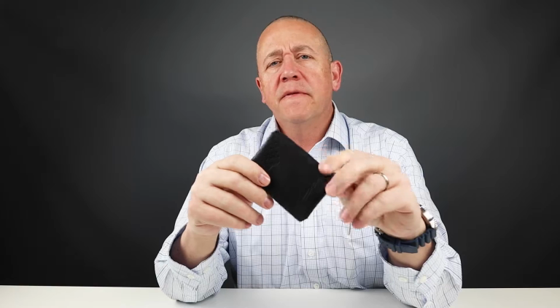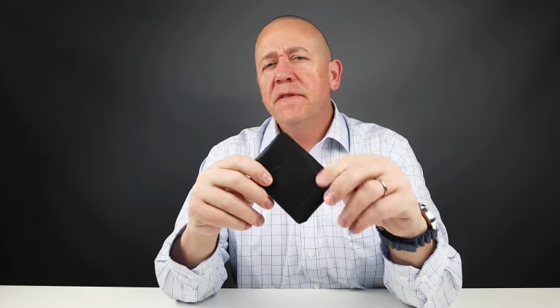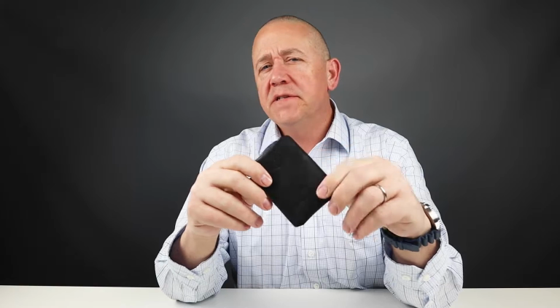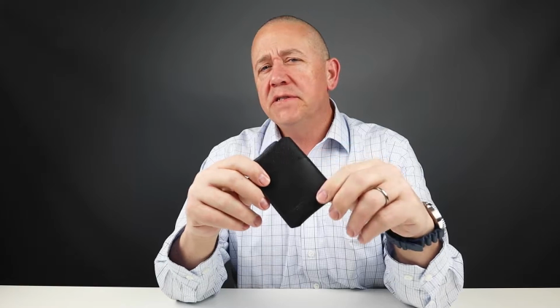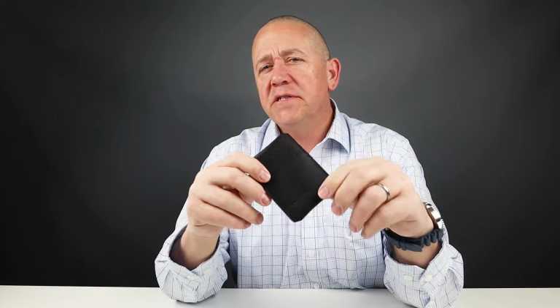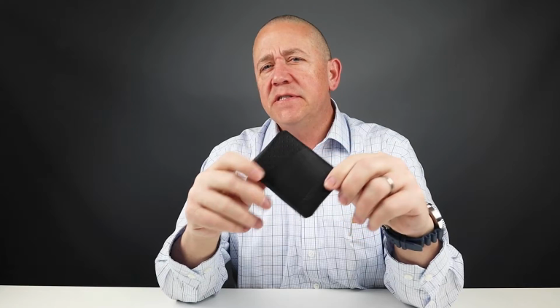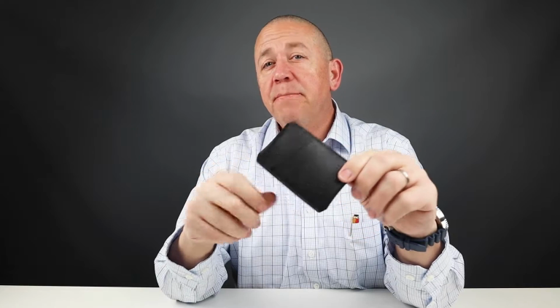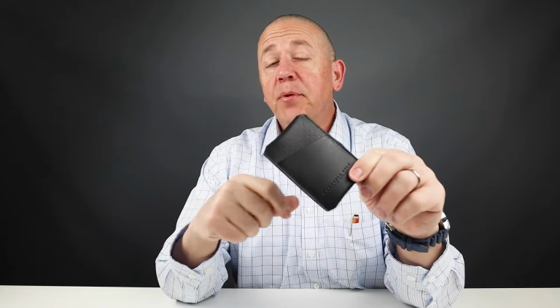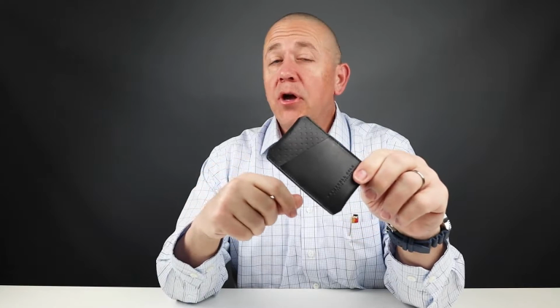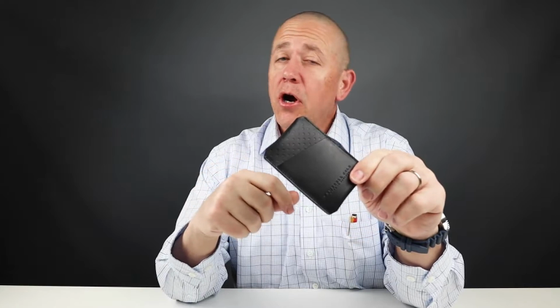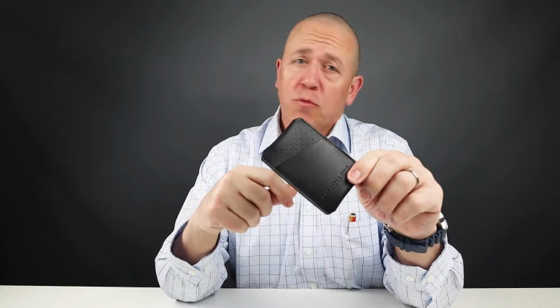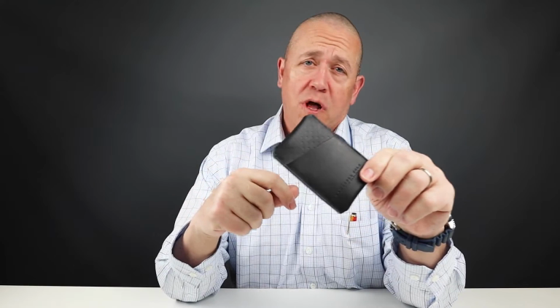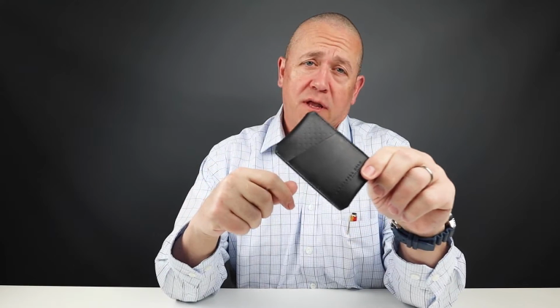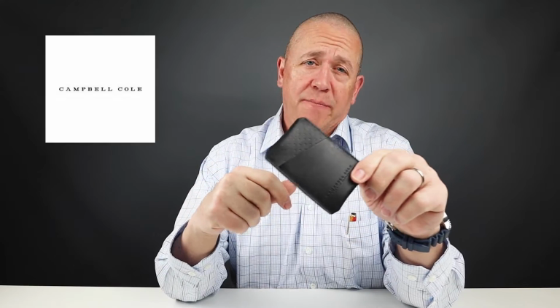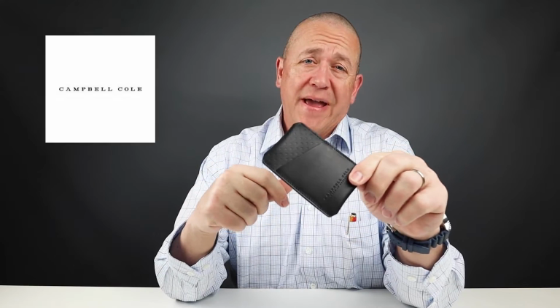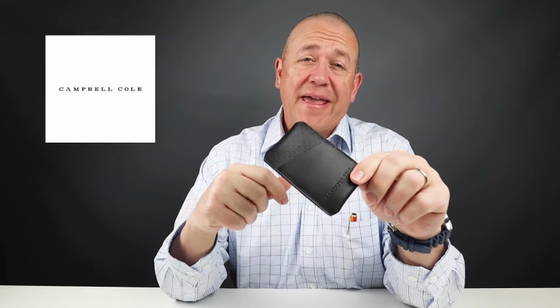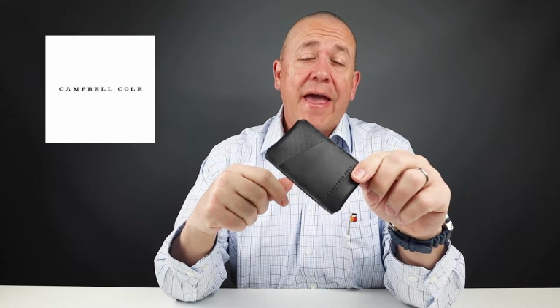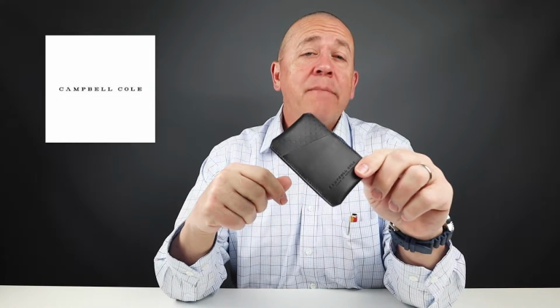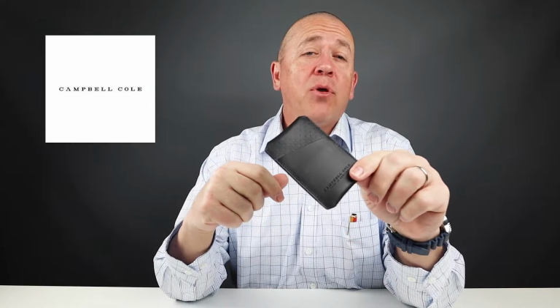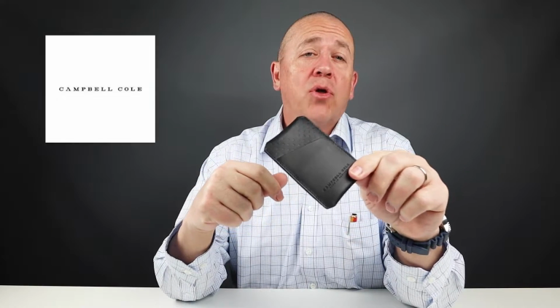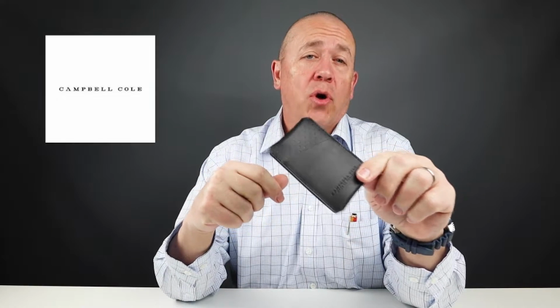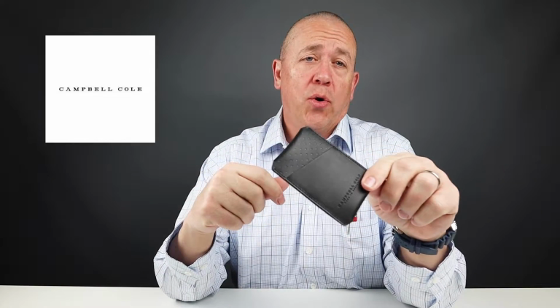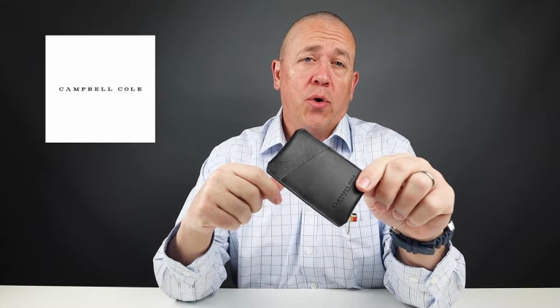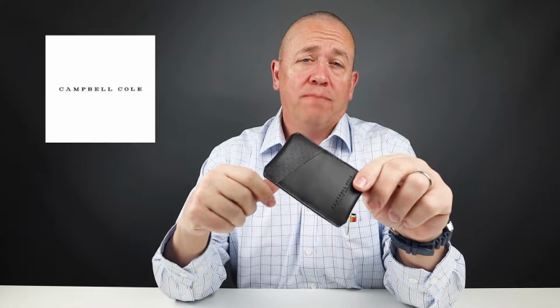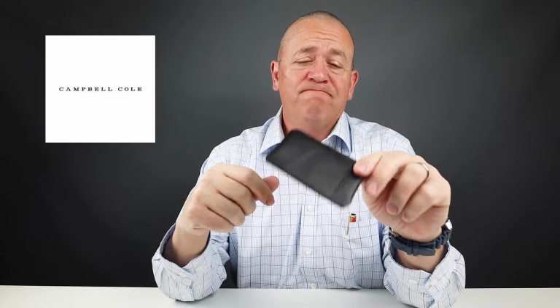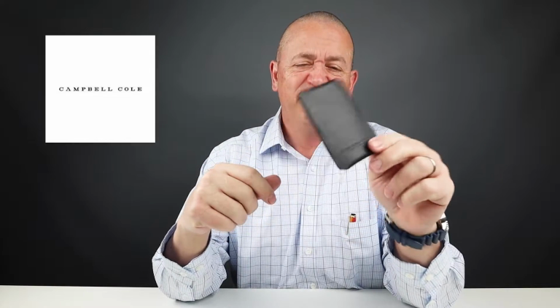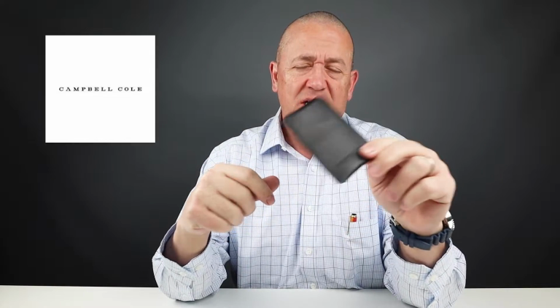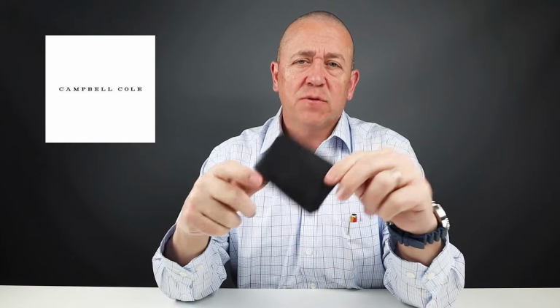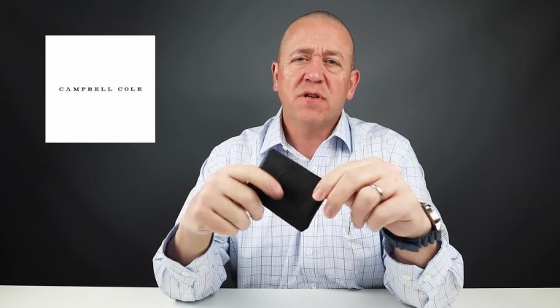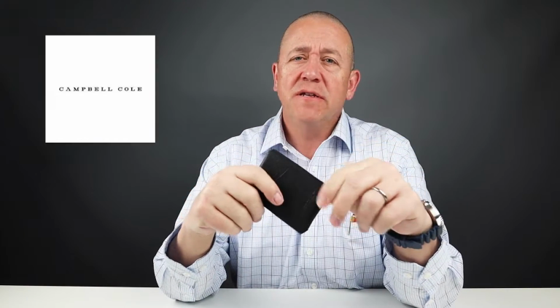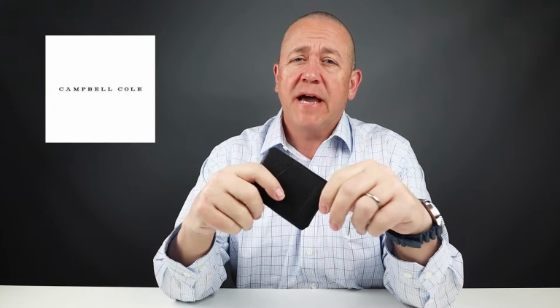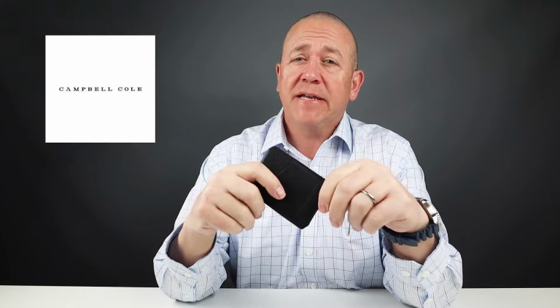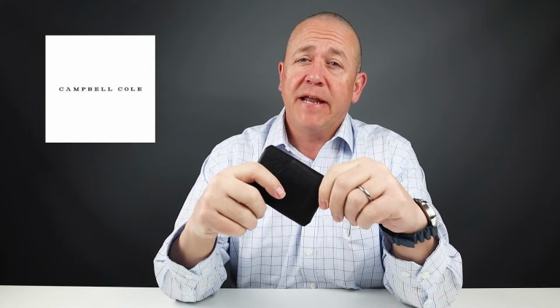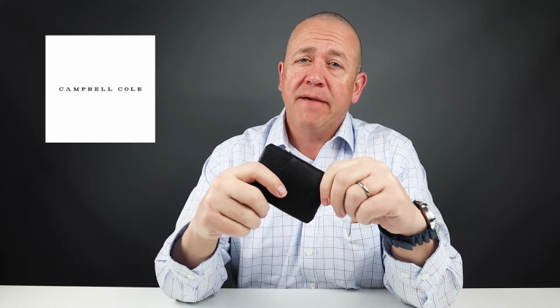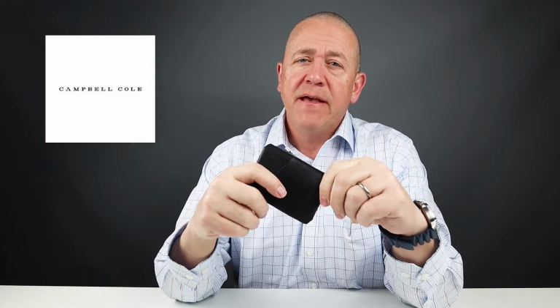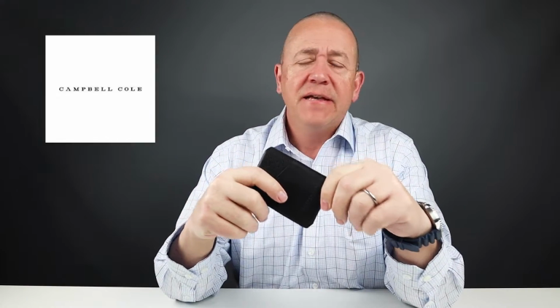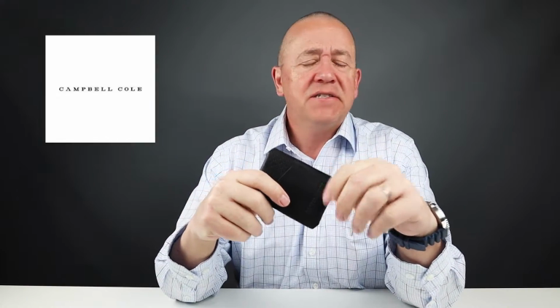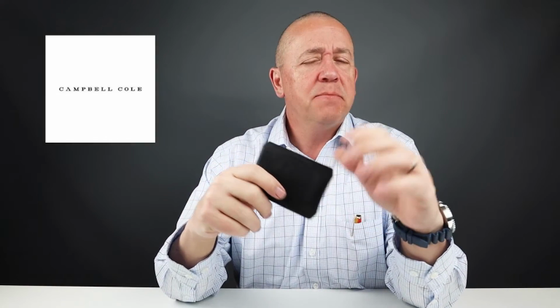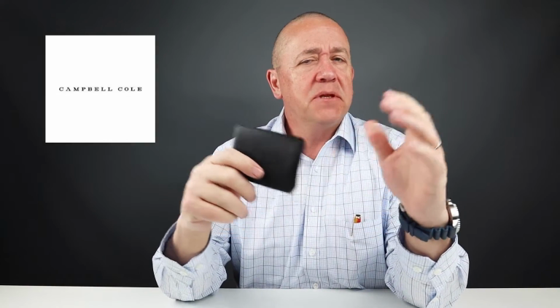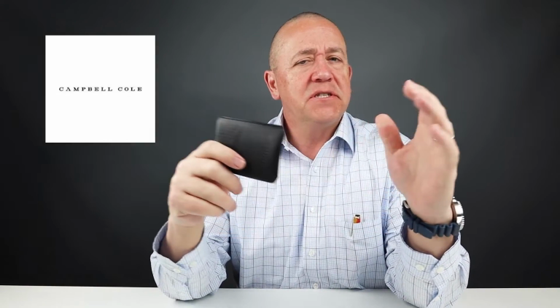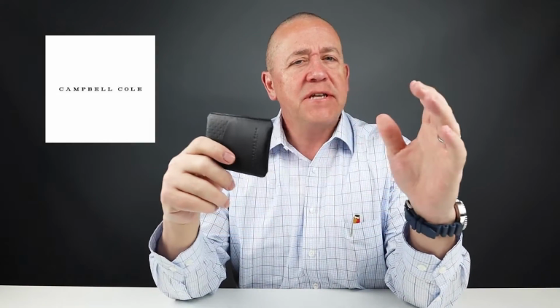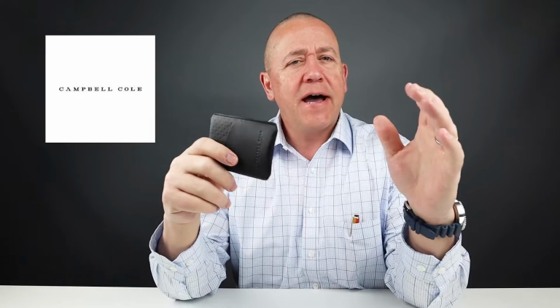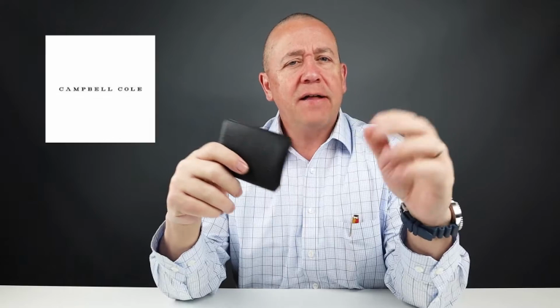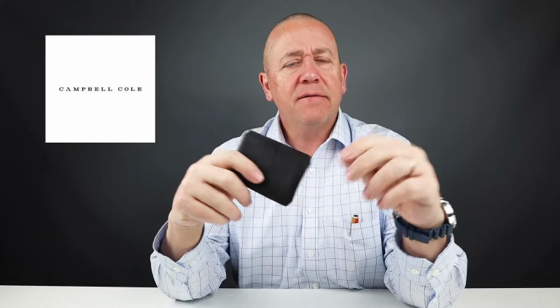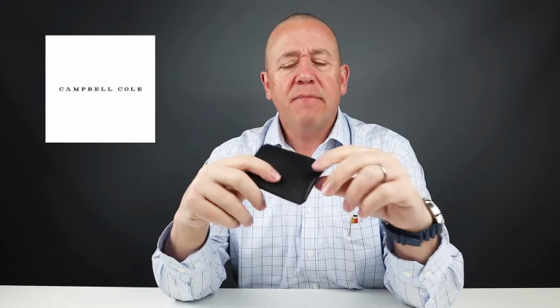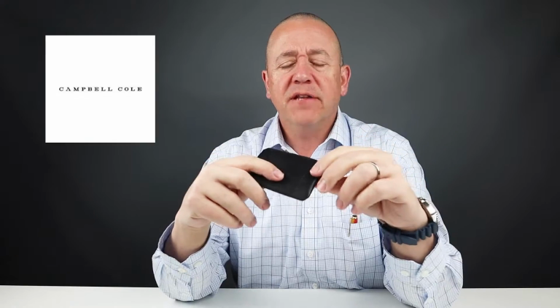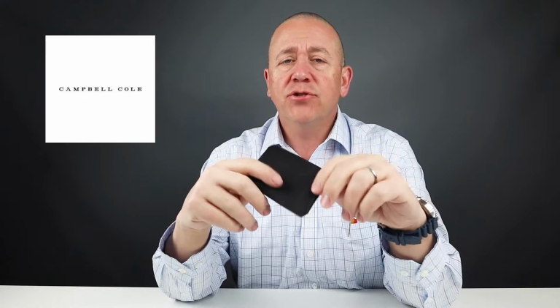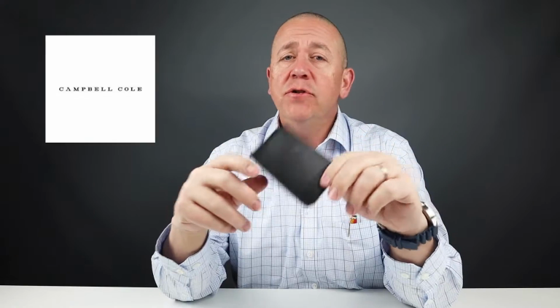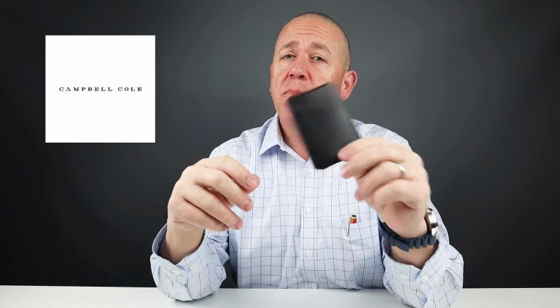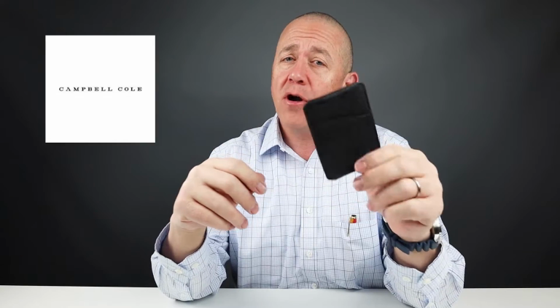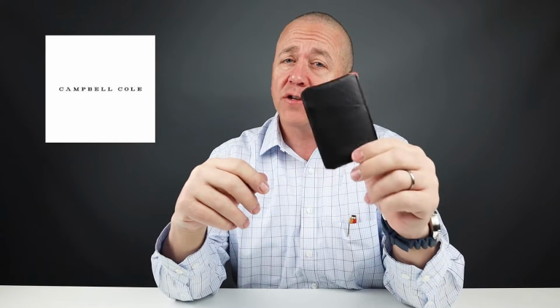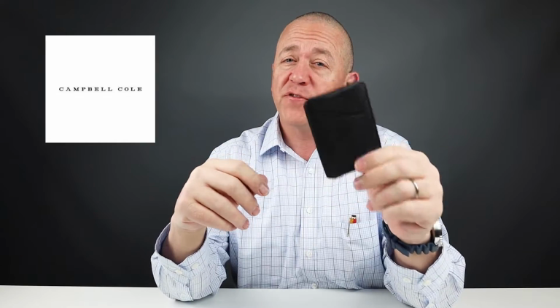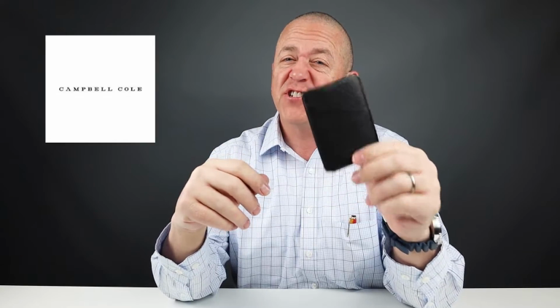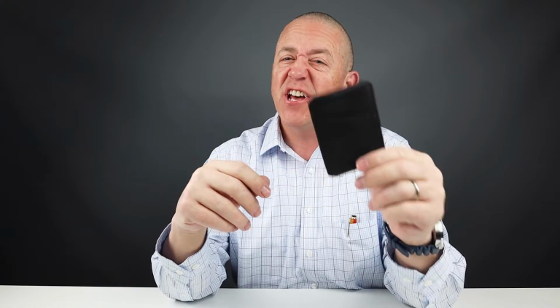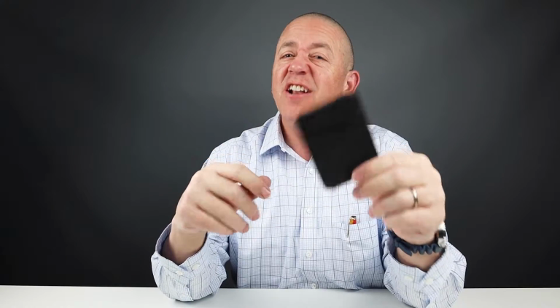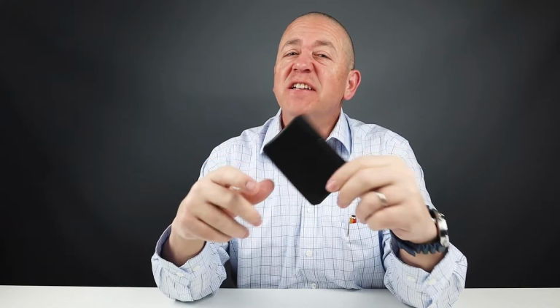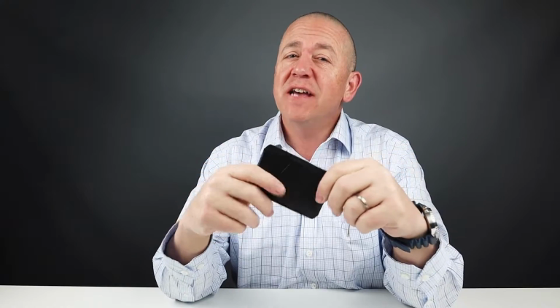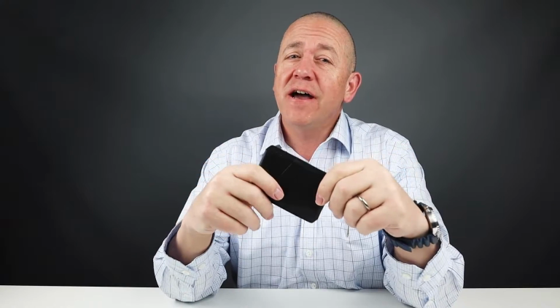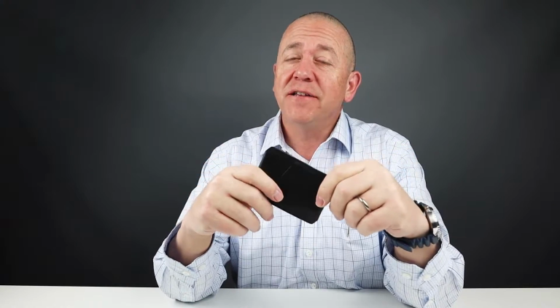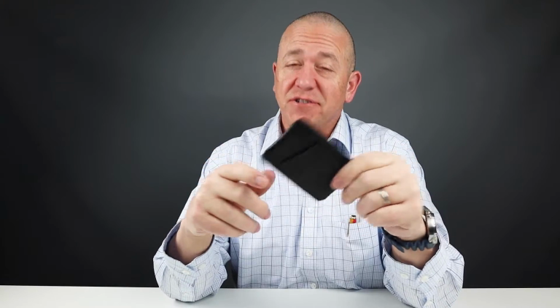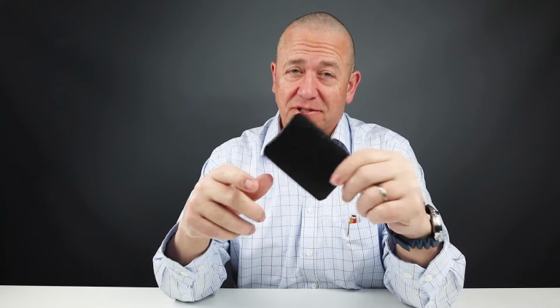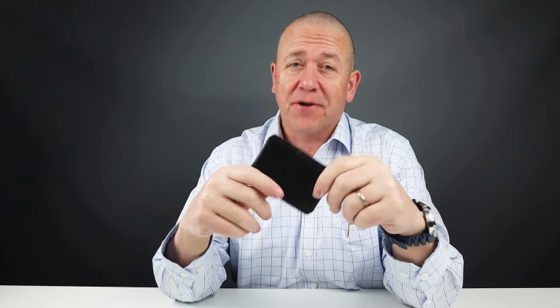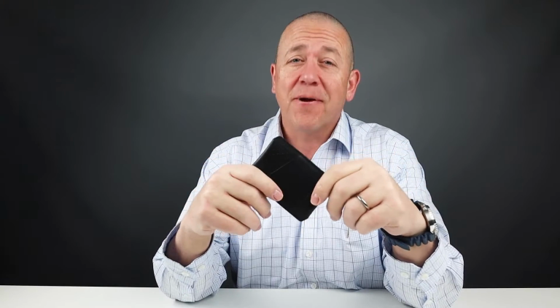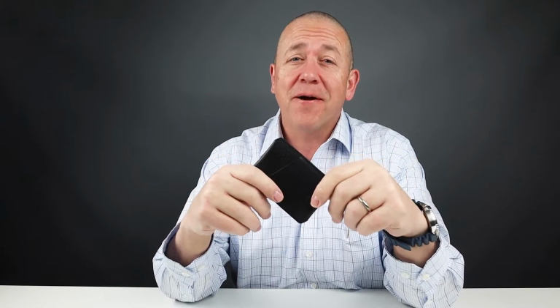This is the Simple Card Wallet by Campbell Cole — that's what's on deck today. Simple in style, it gets good marks for subtle design, so stick around.